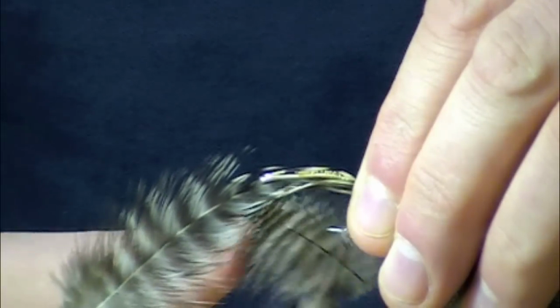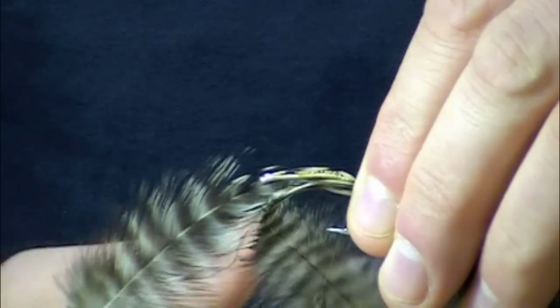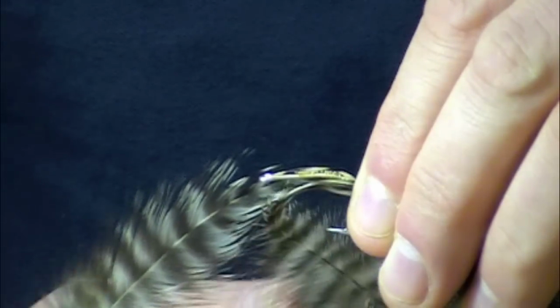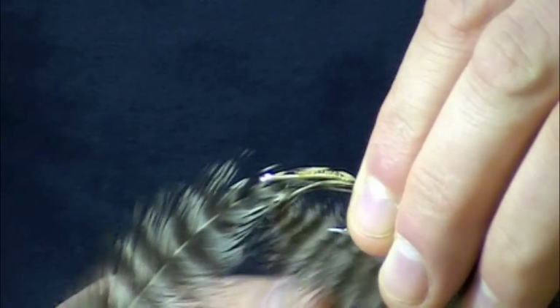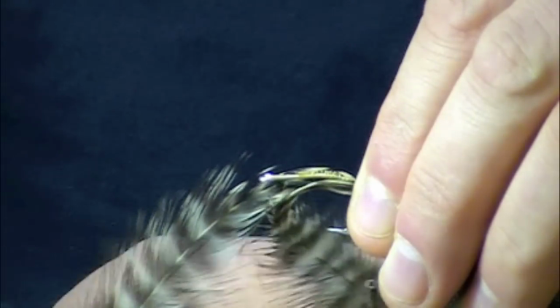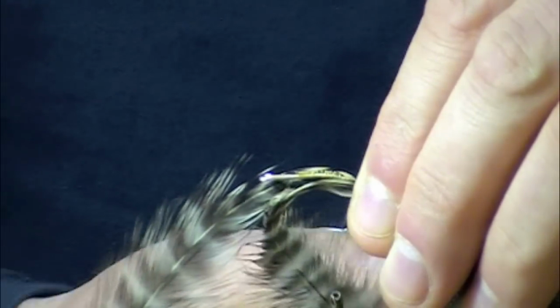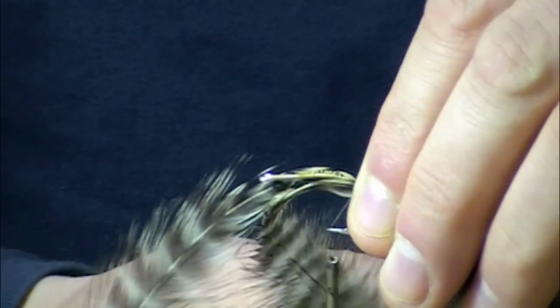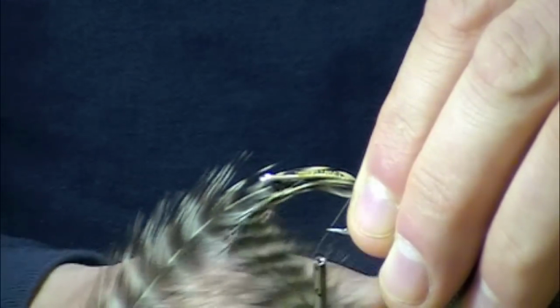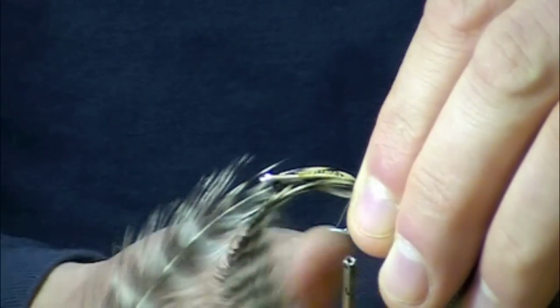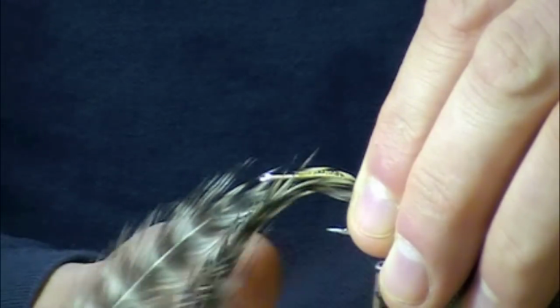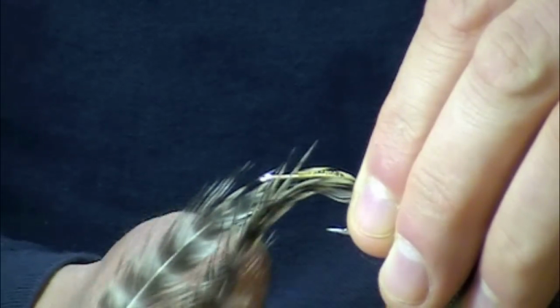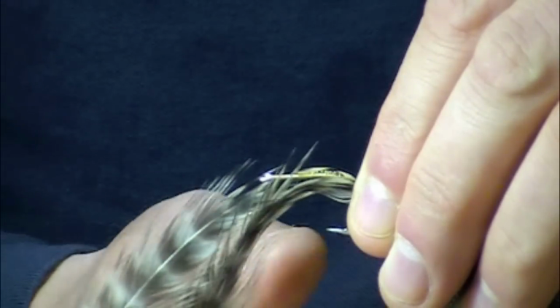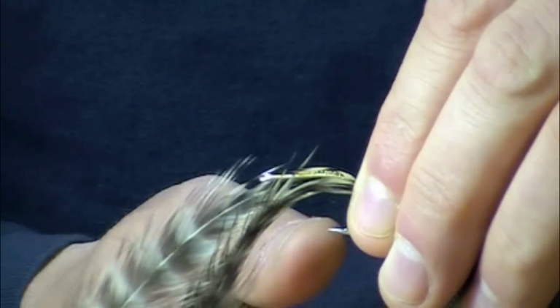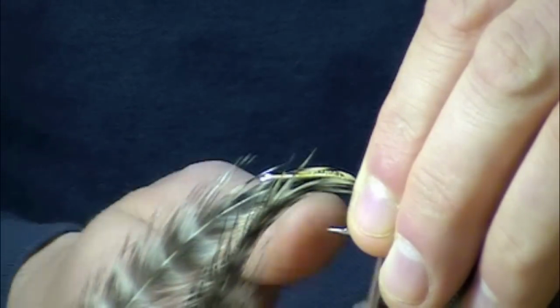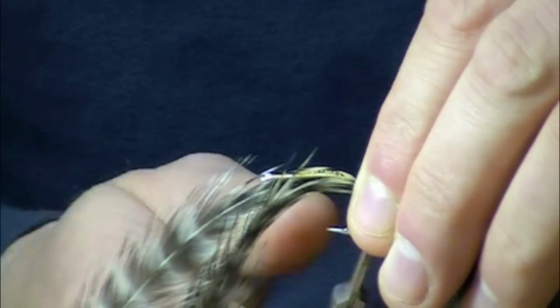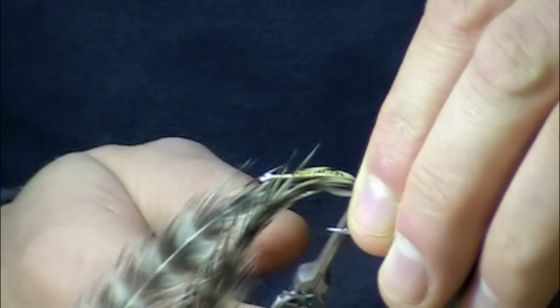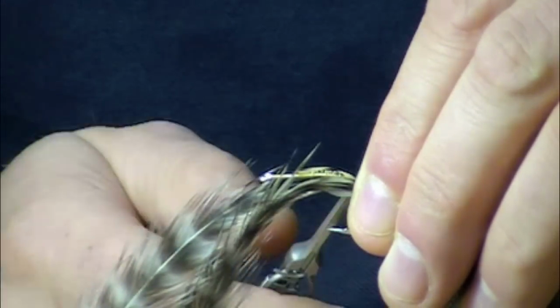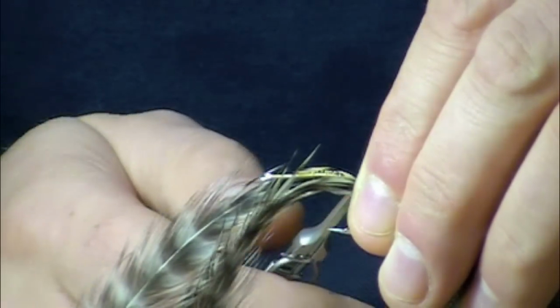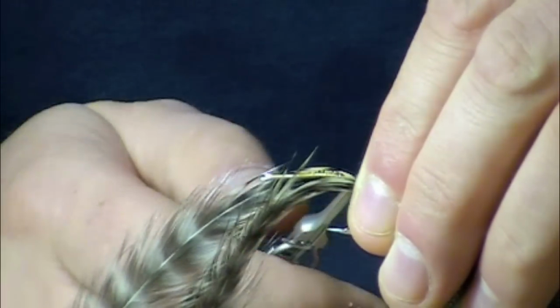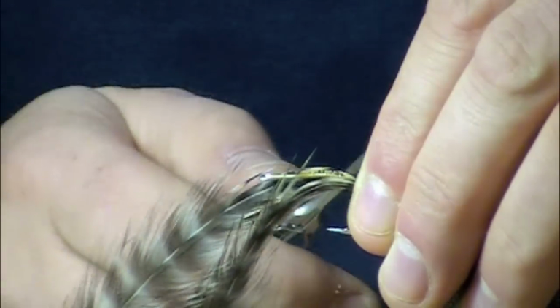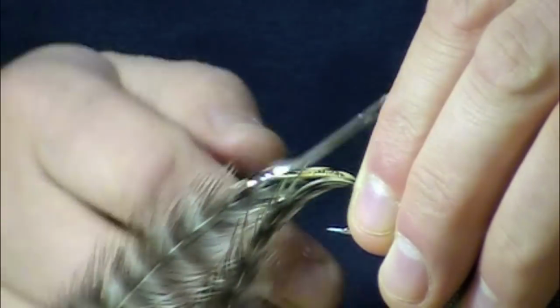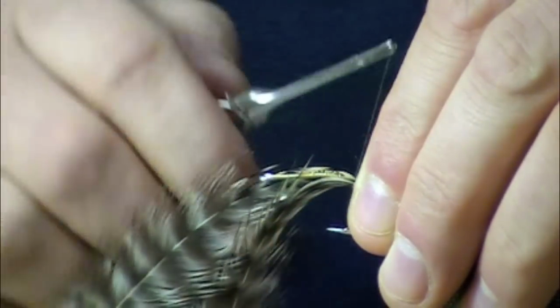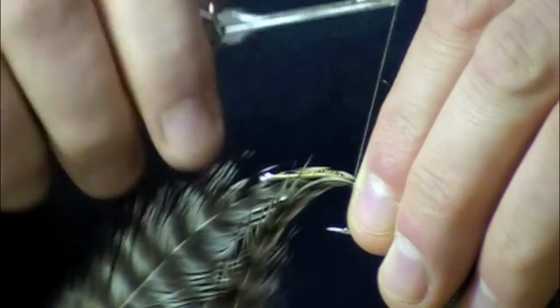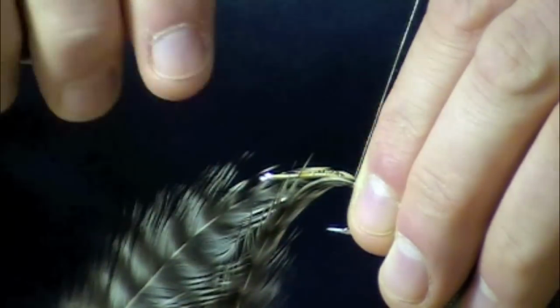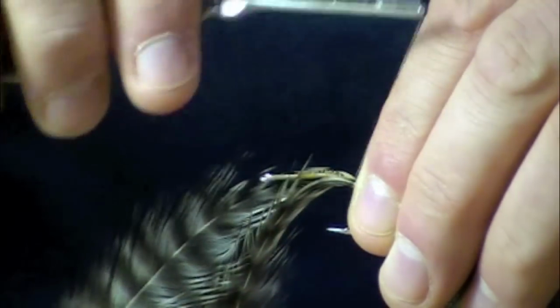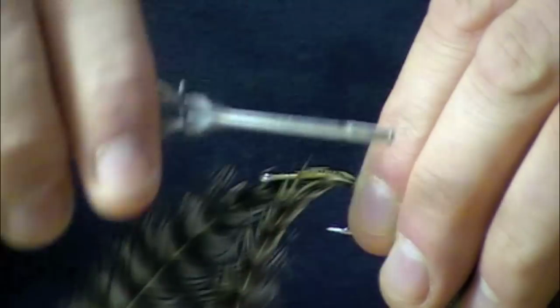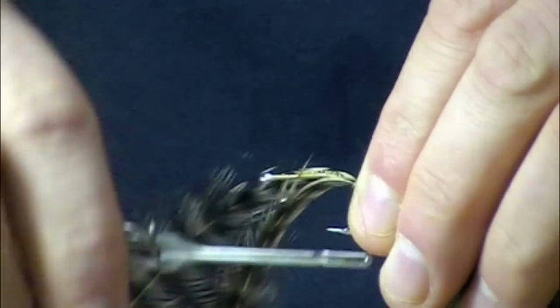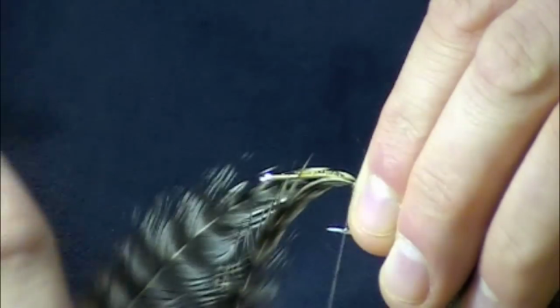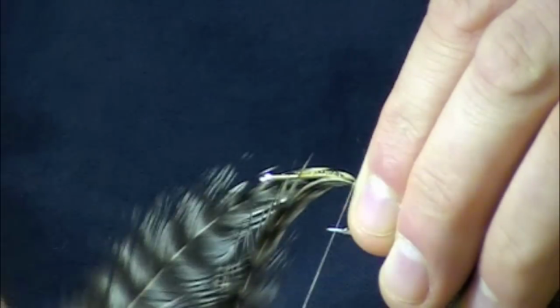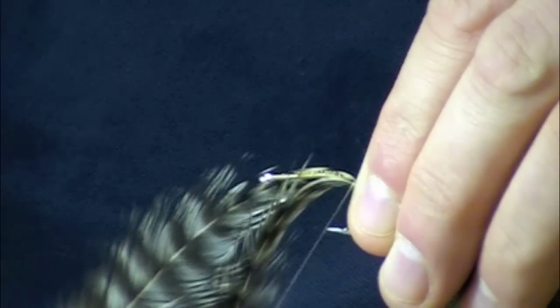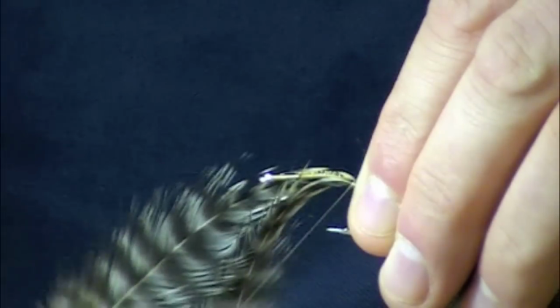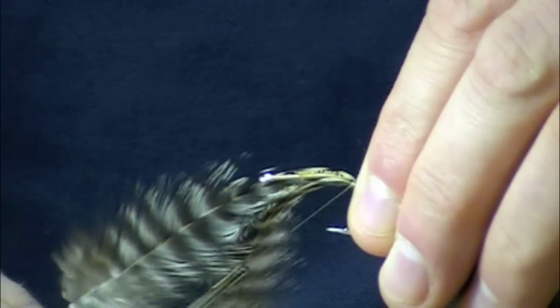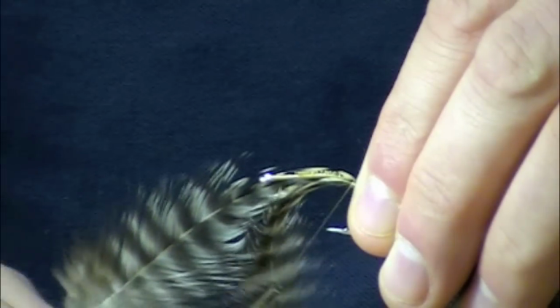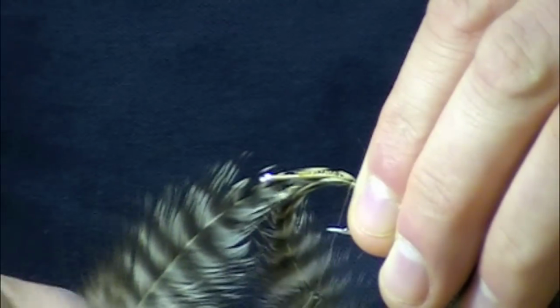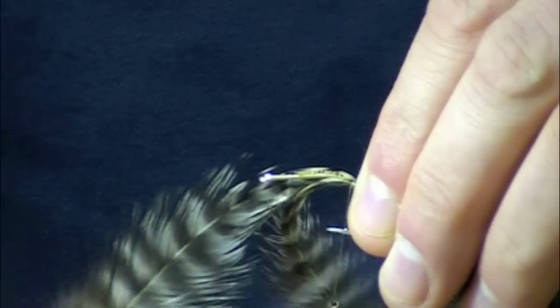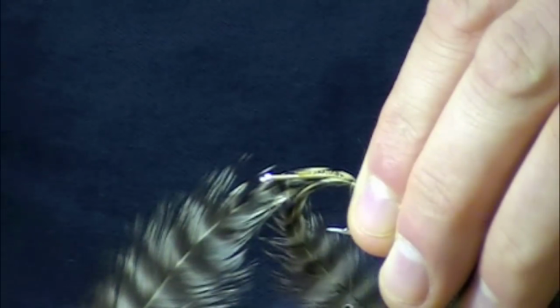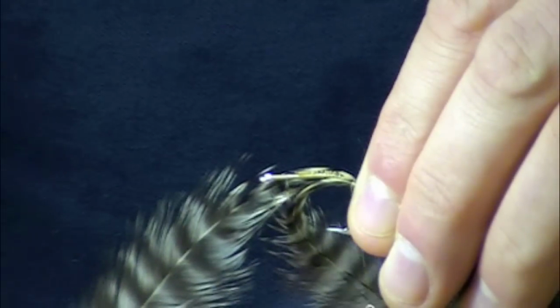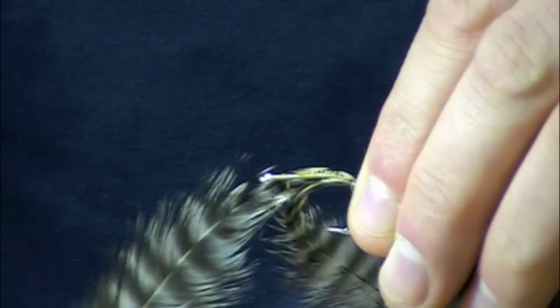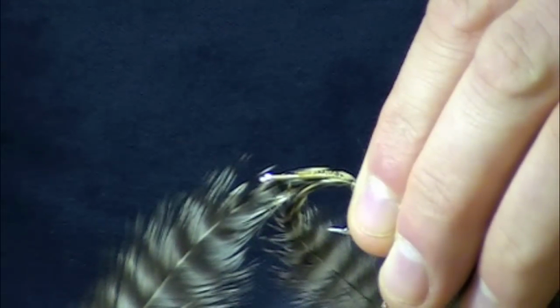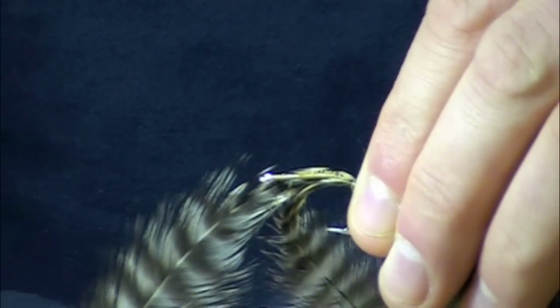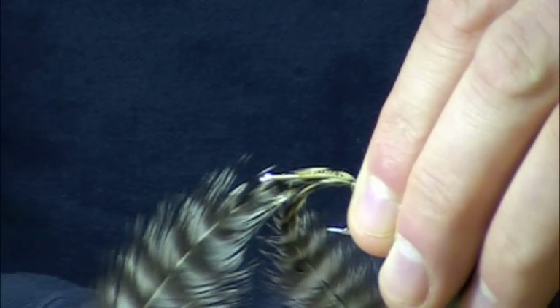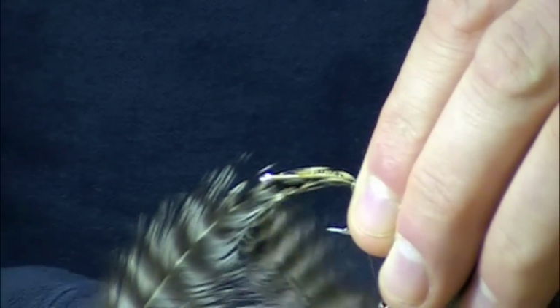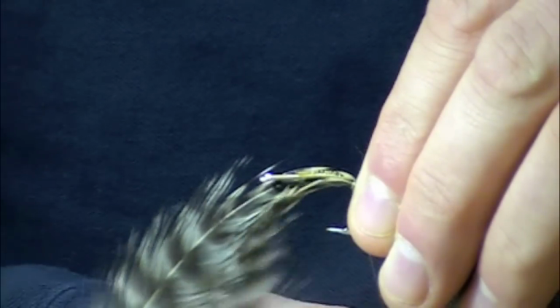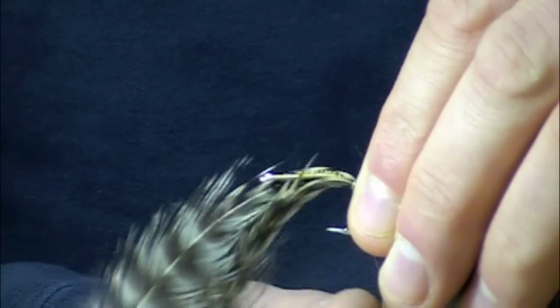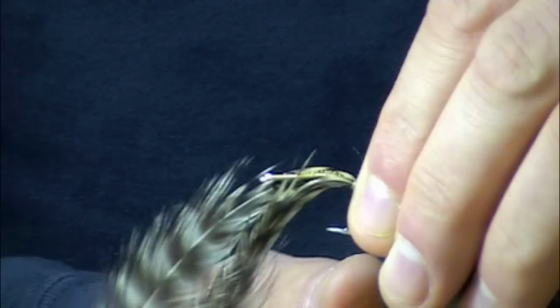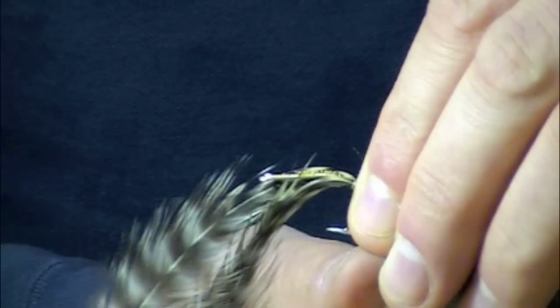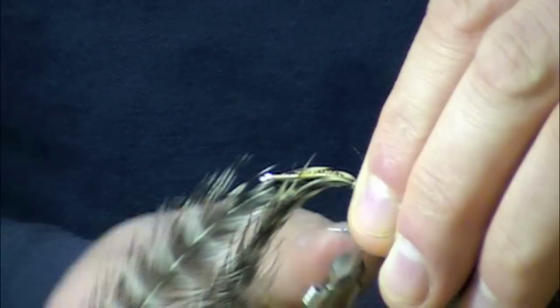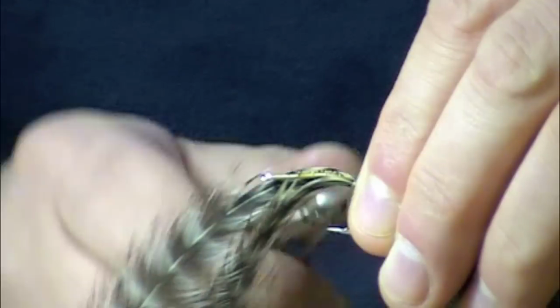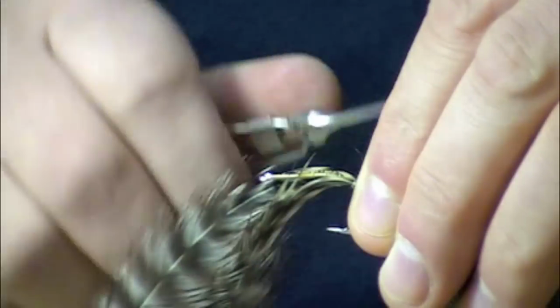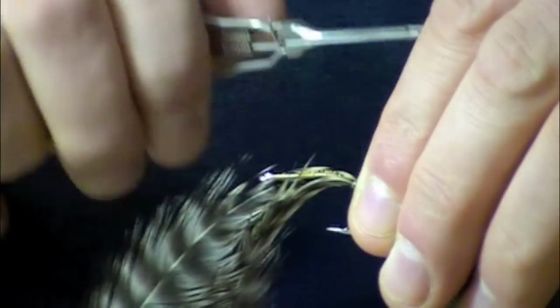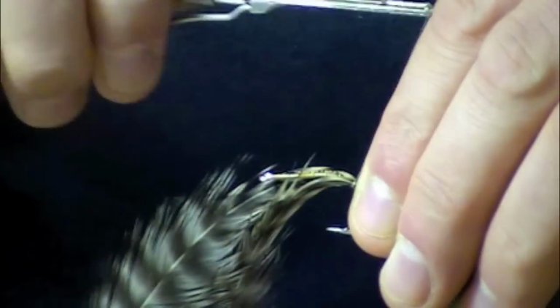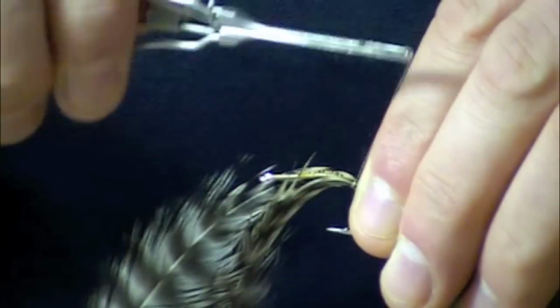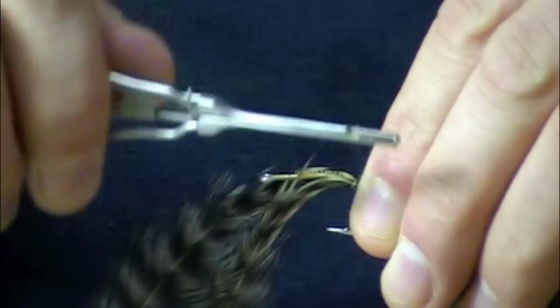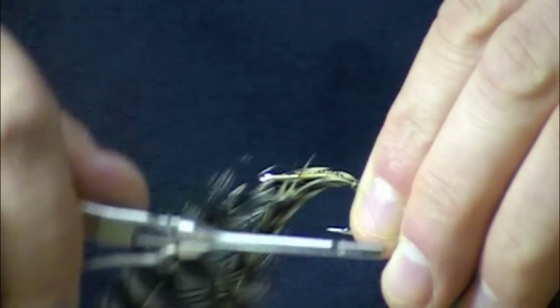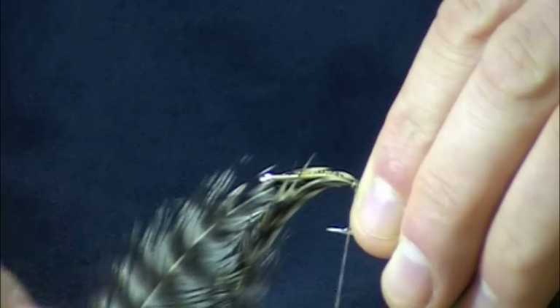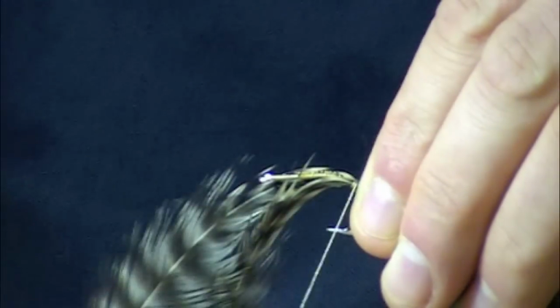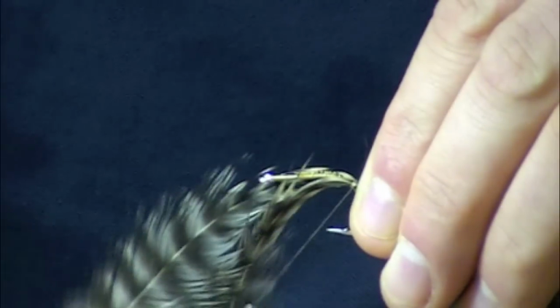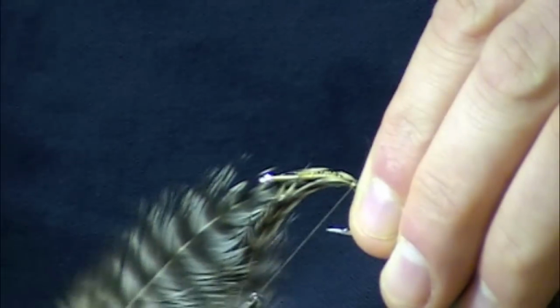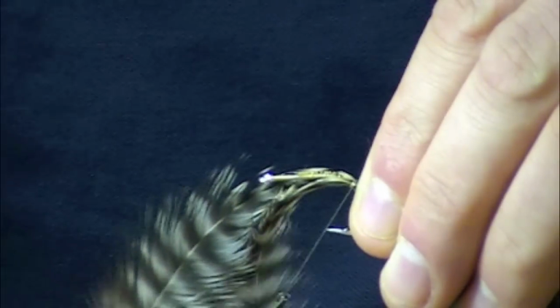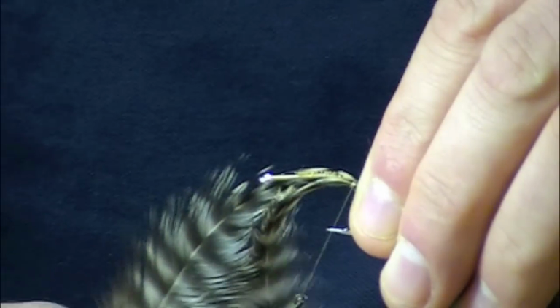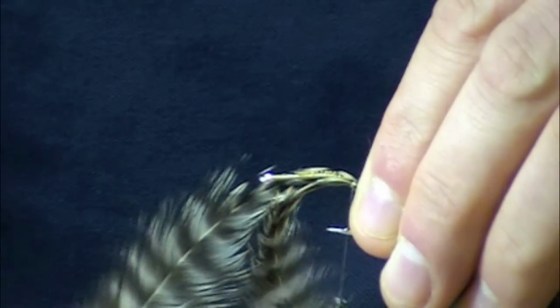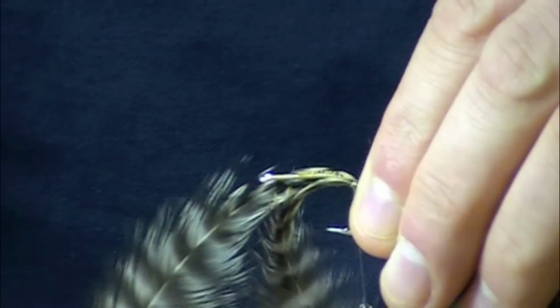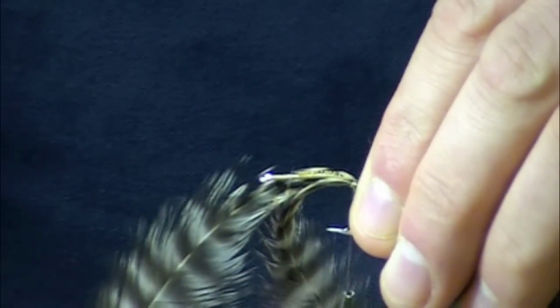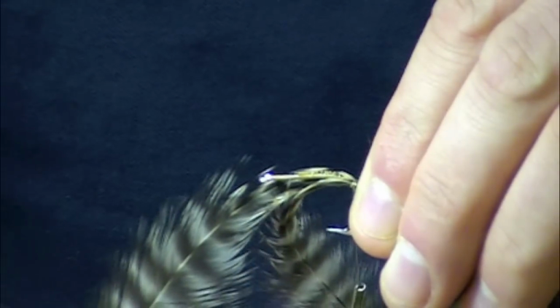A lot of people pre-trim these and tie them in. I've never had good luck doing that — it seems like they always want to roll on you a little bit.